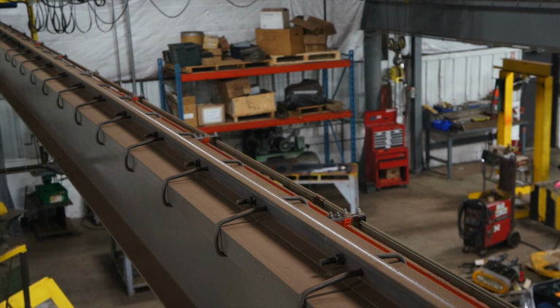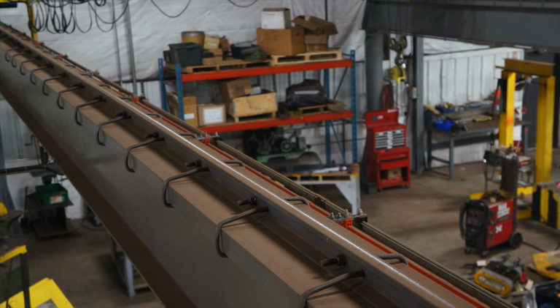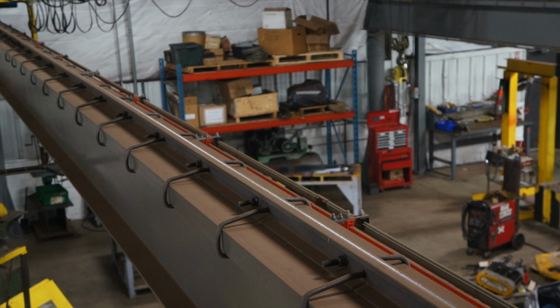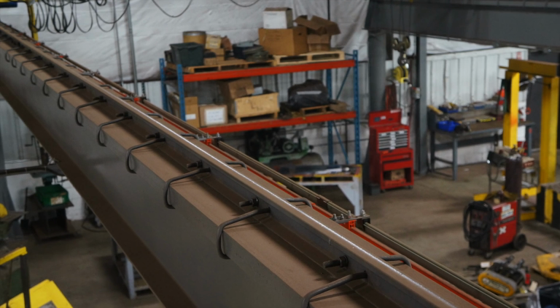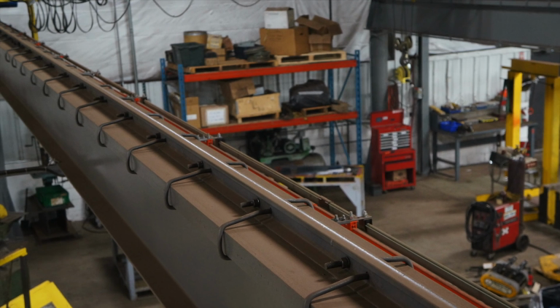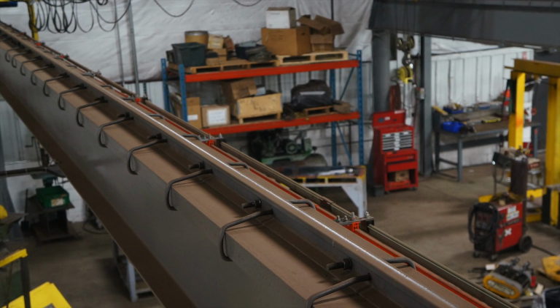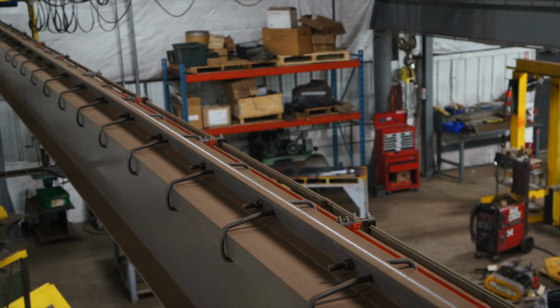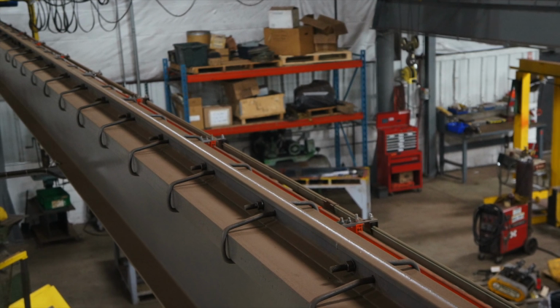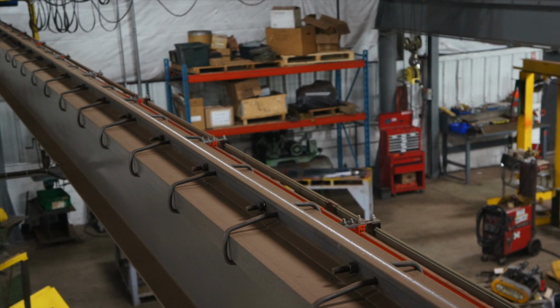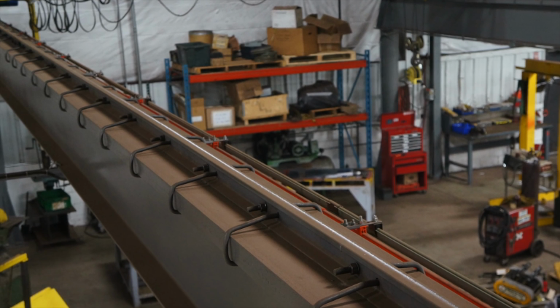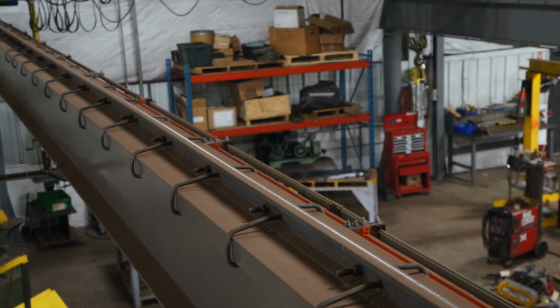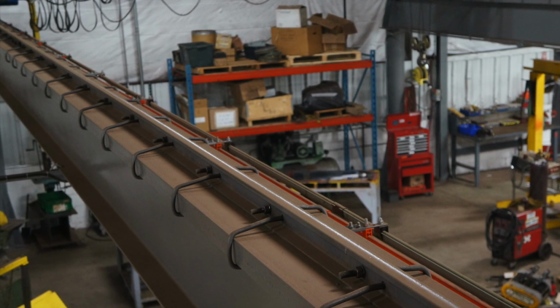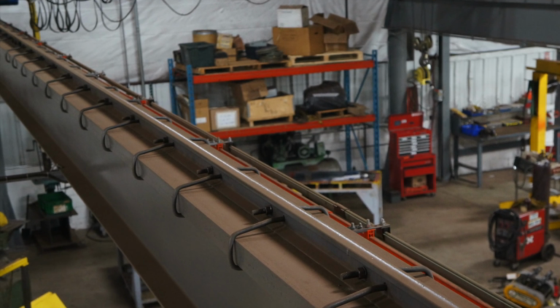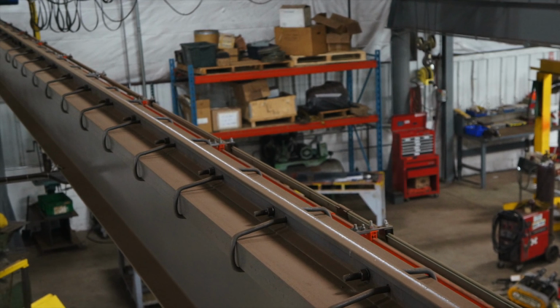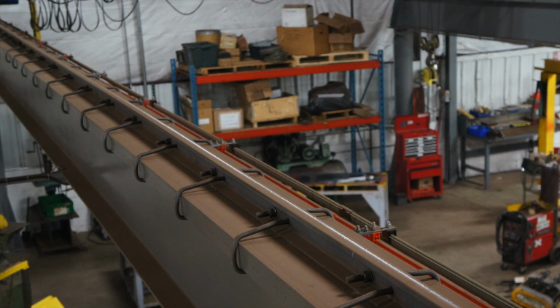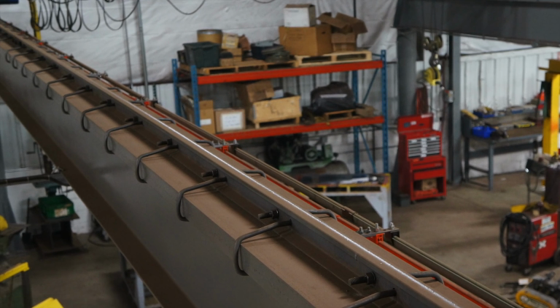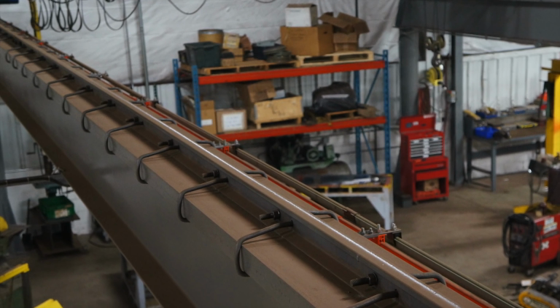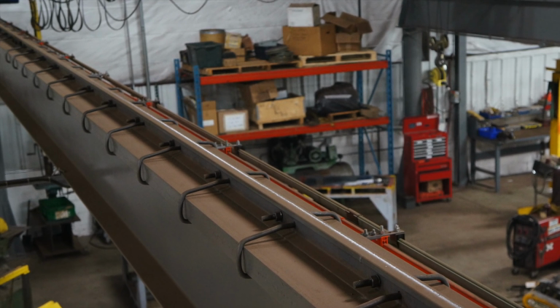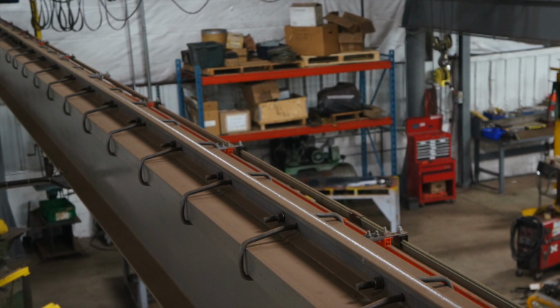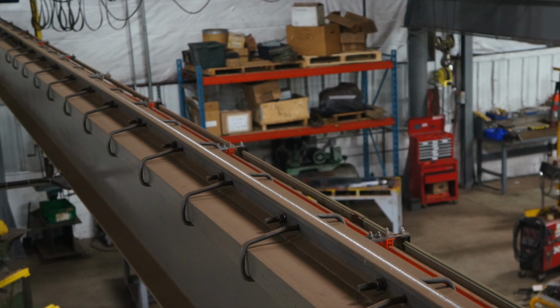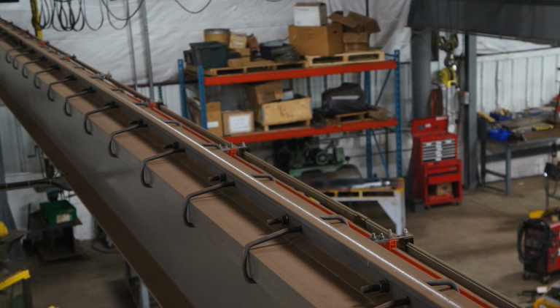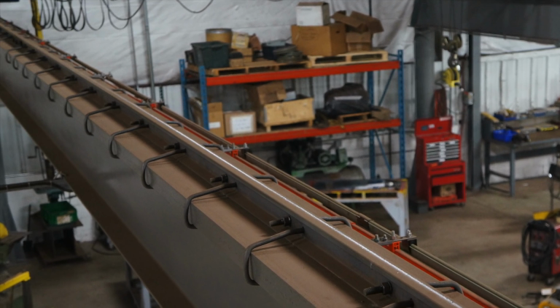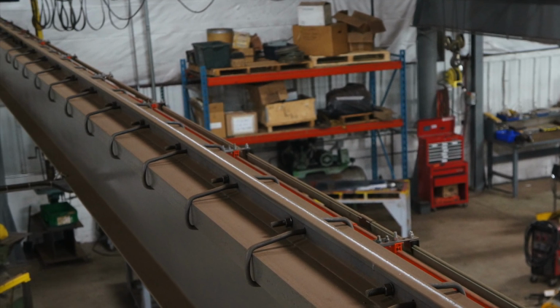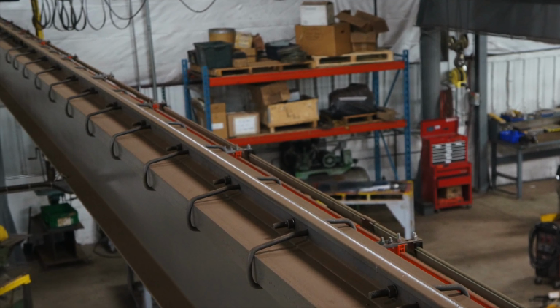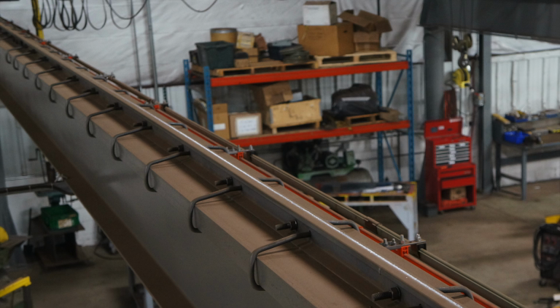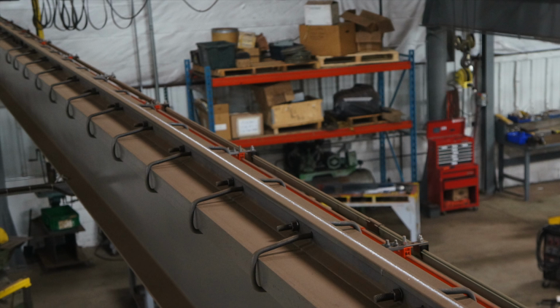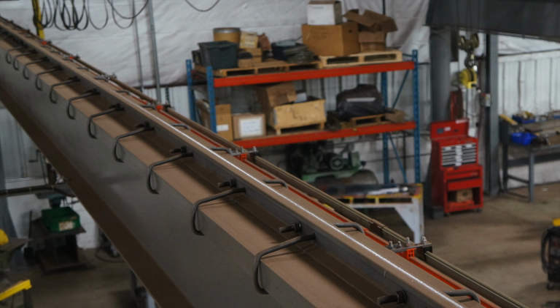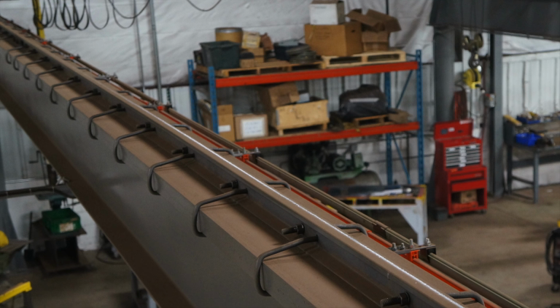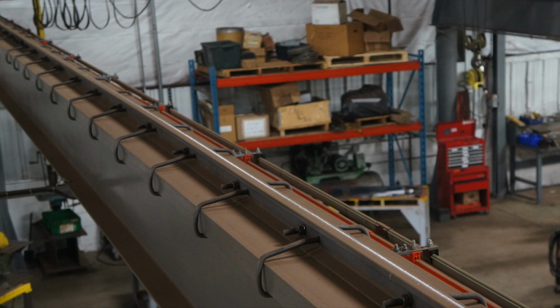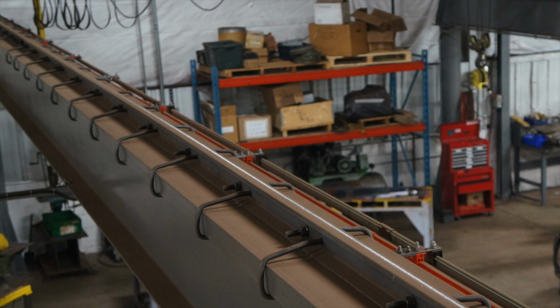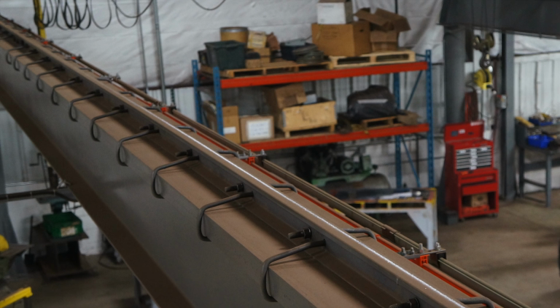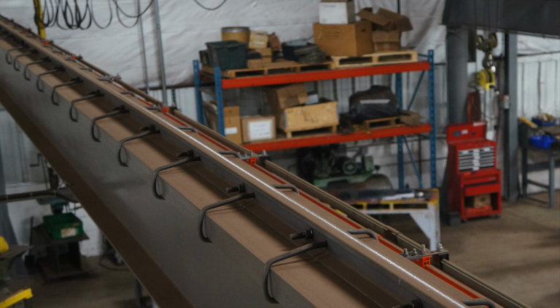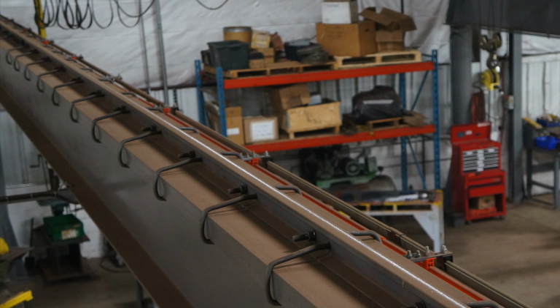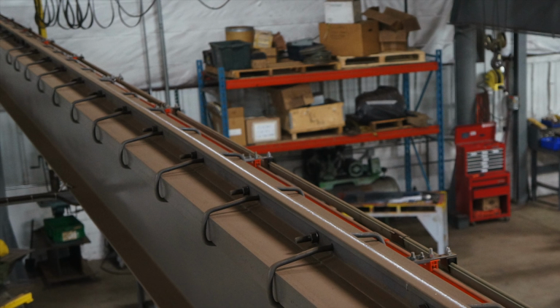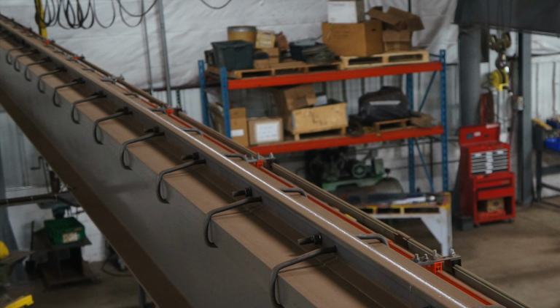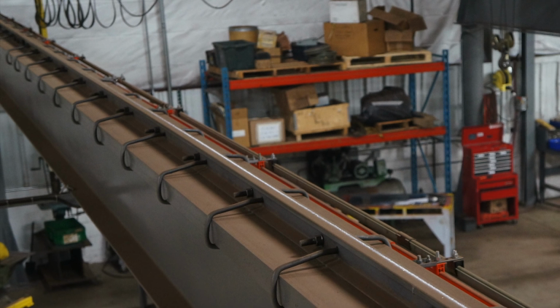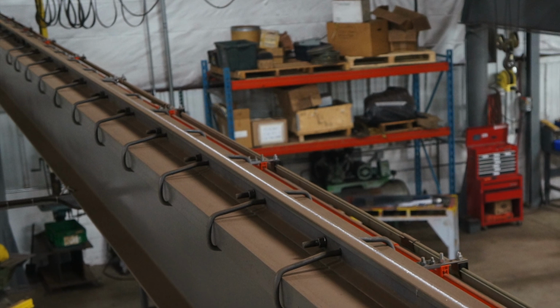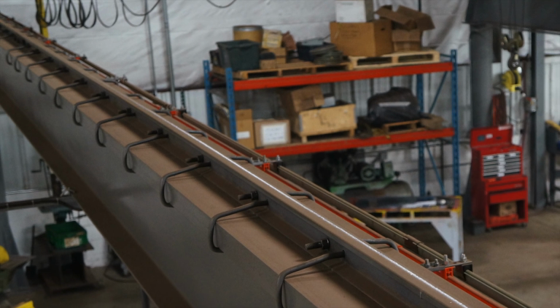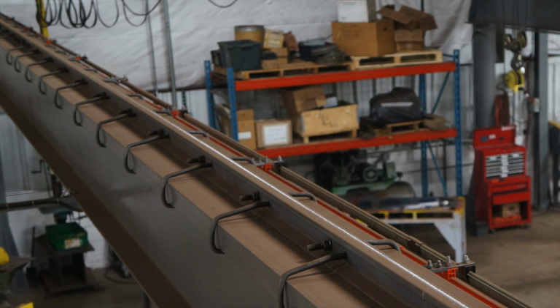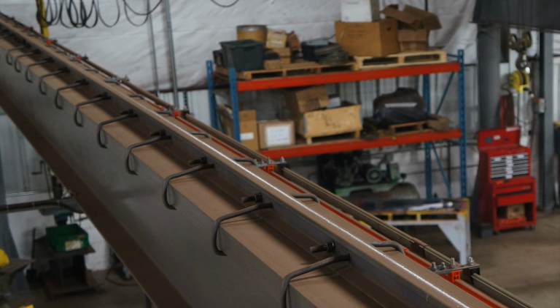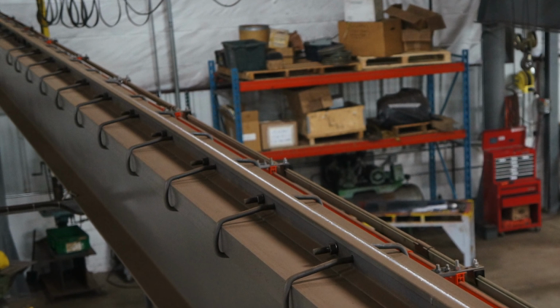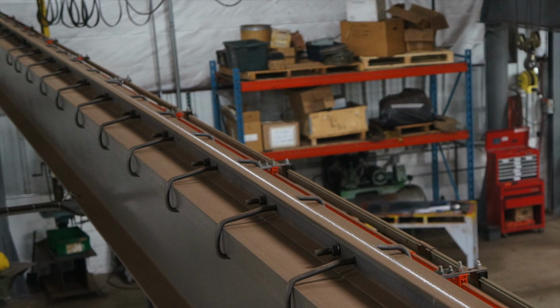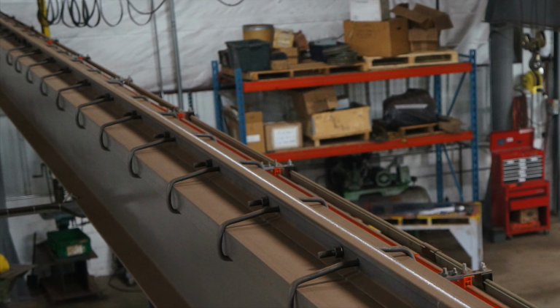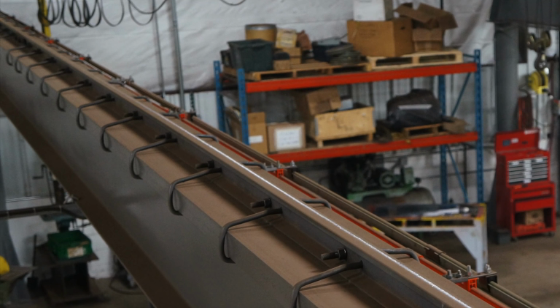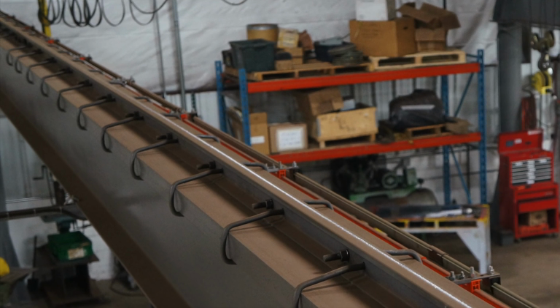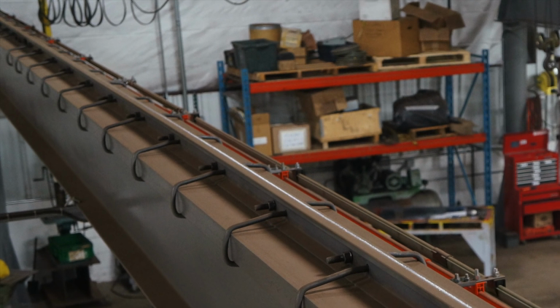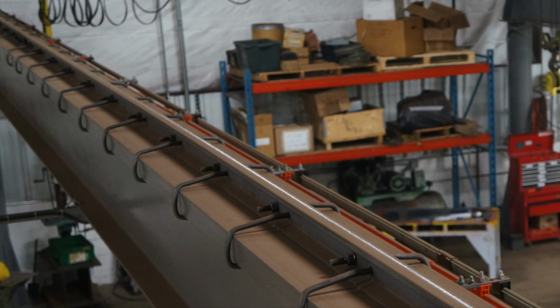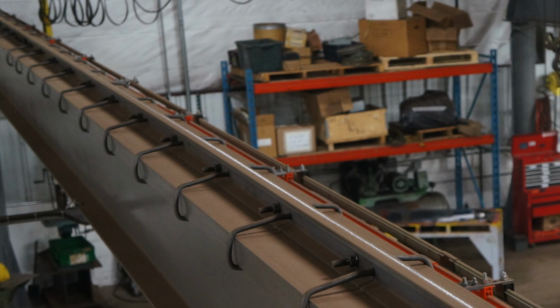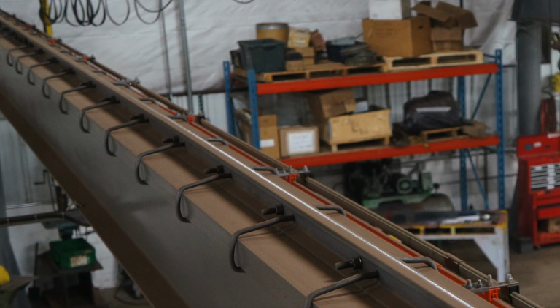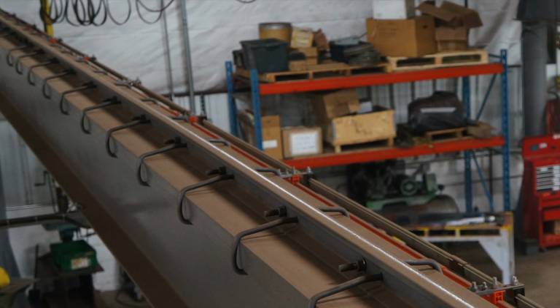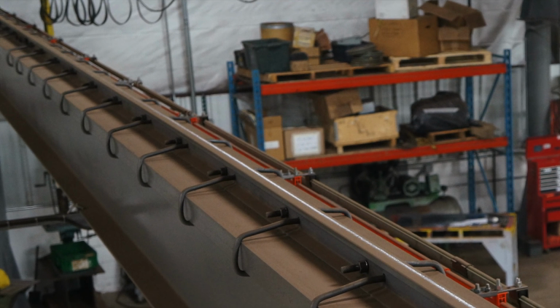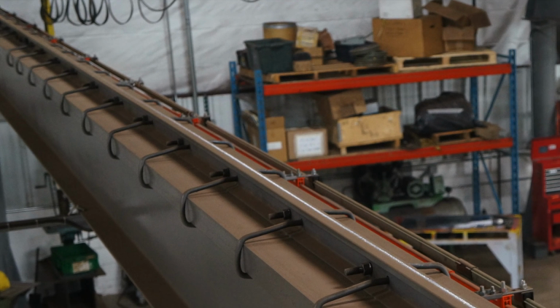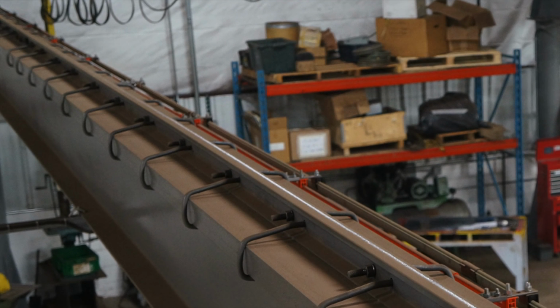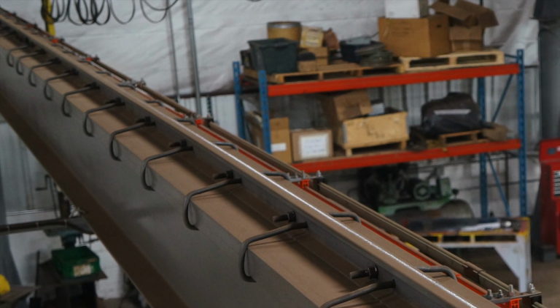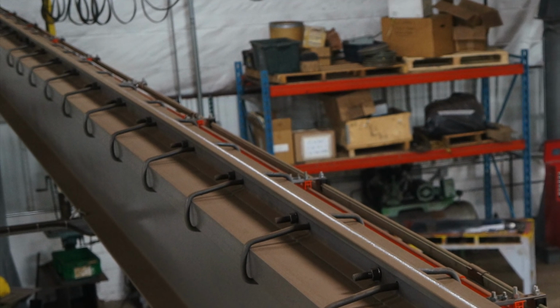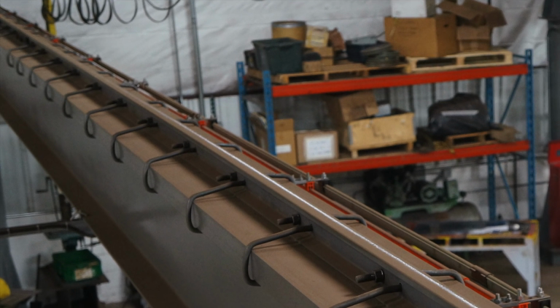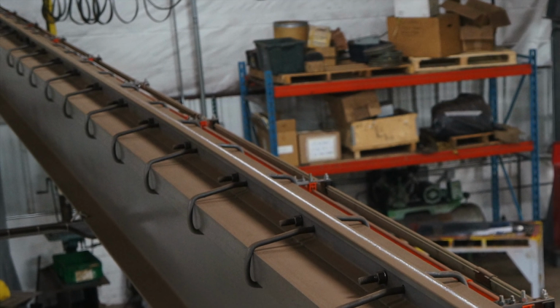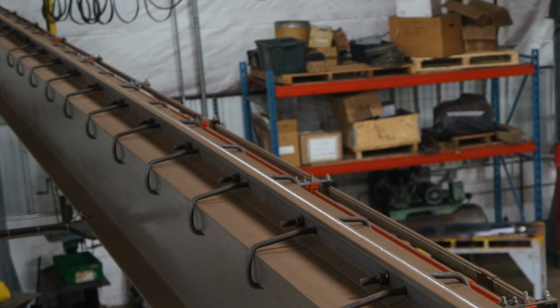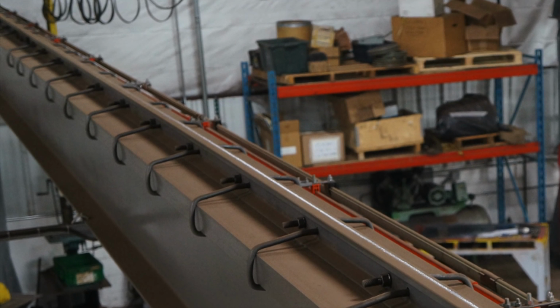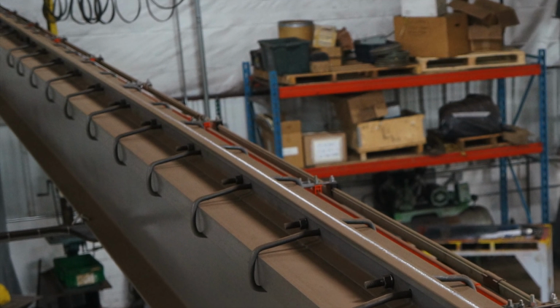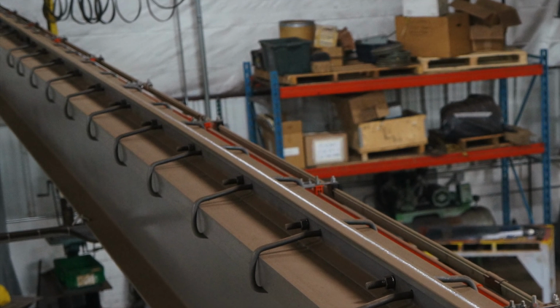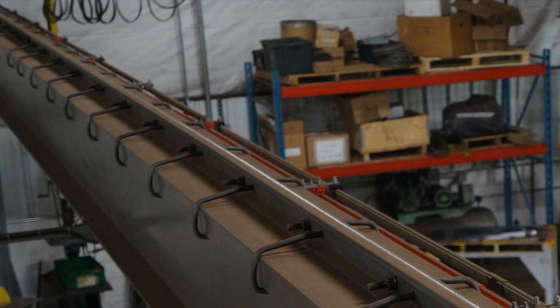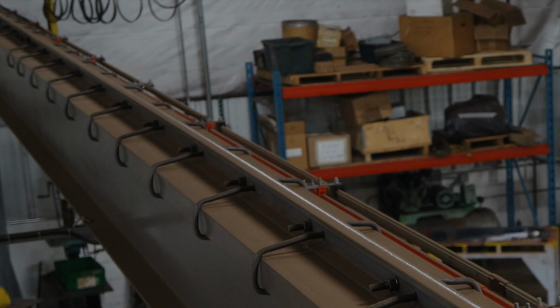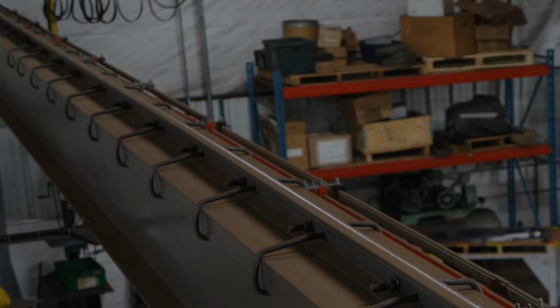For assistance with a runway inspection, check 'Contact me regarding a runway inspection' on the RFQ form.